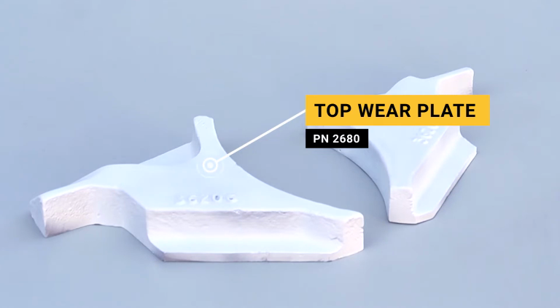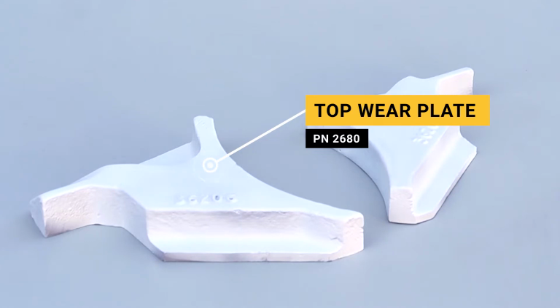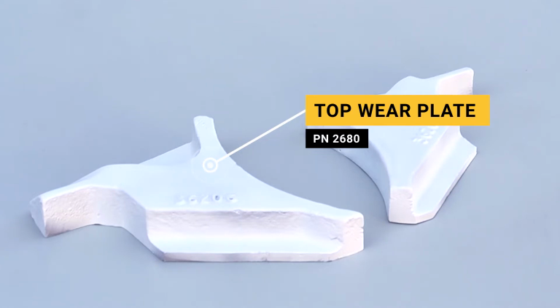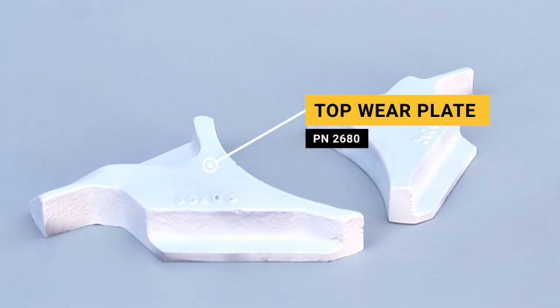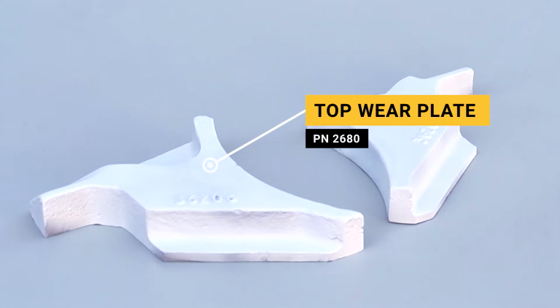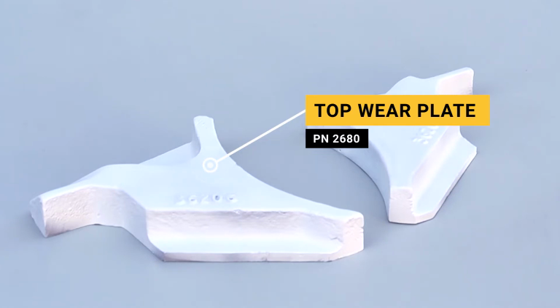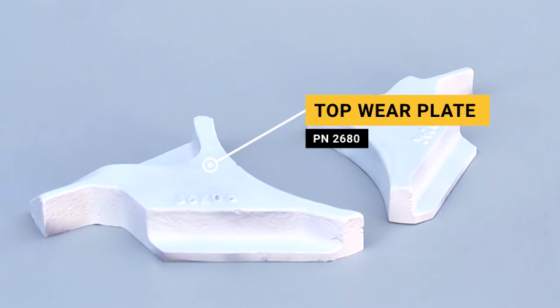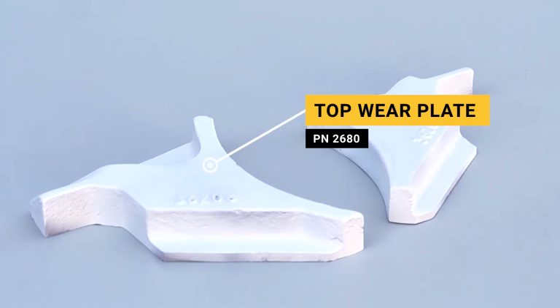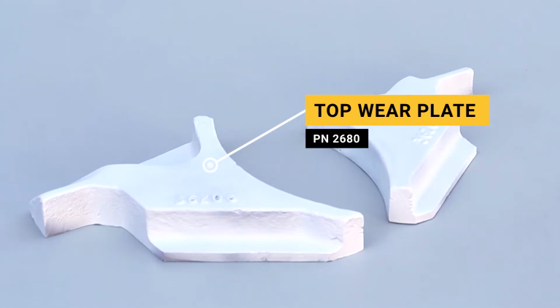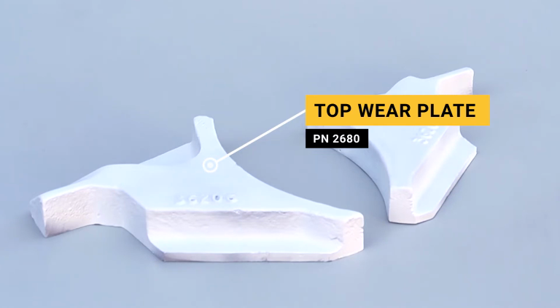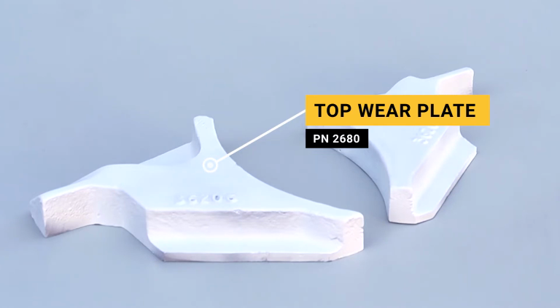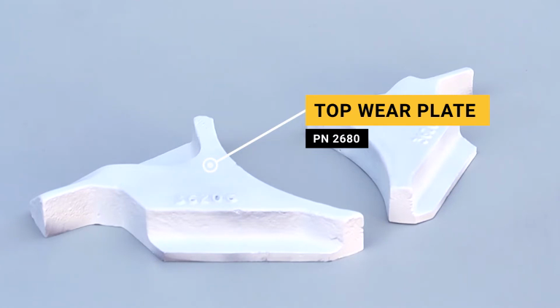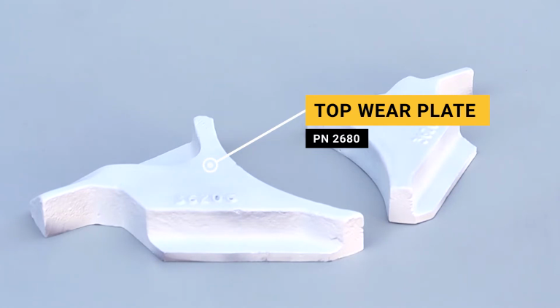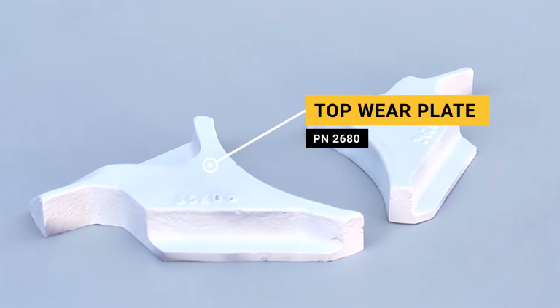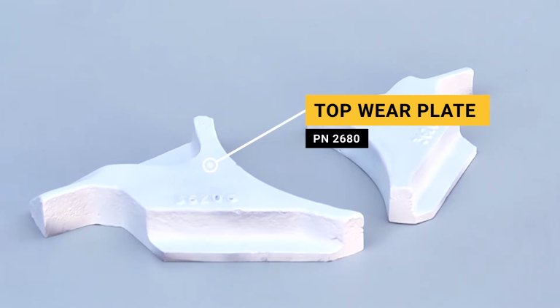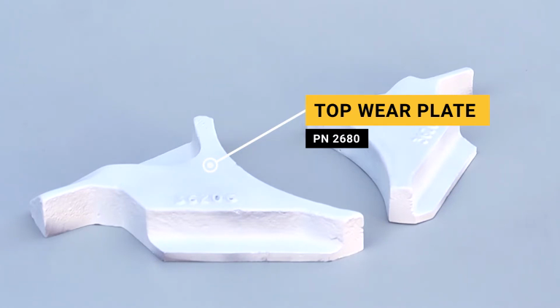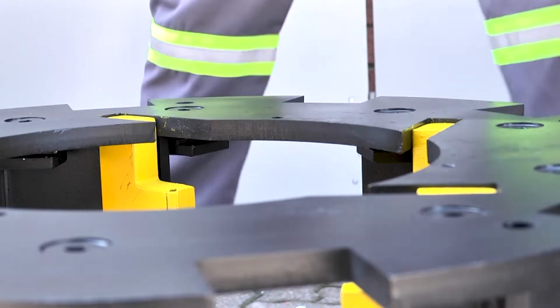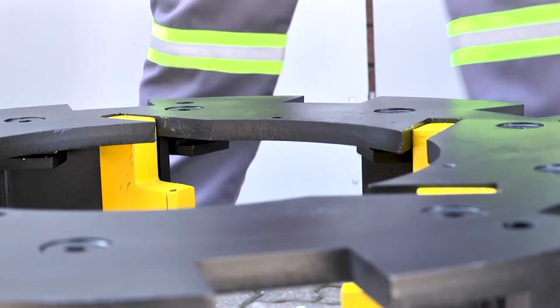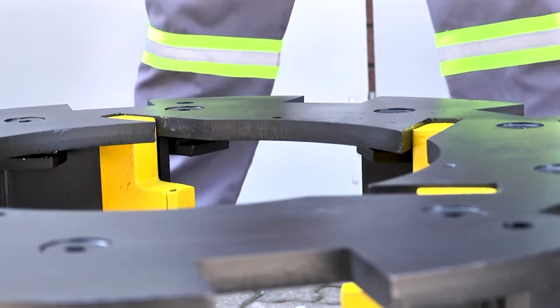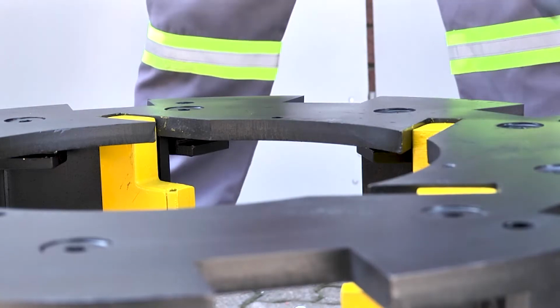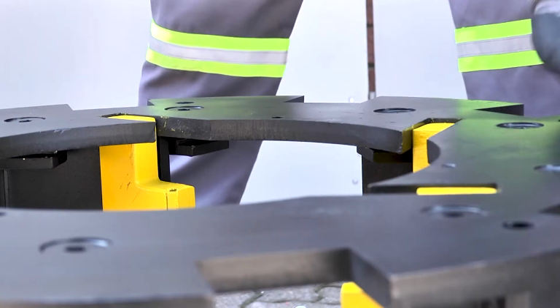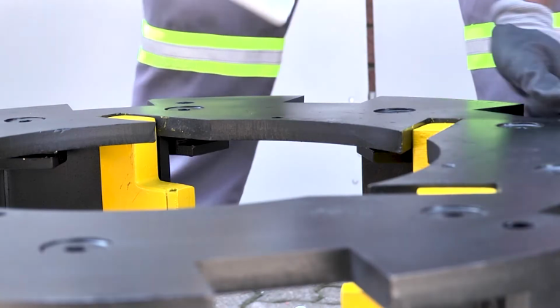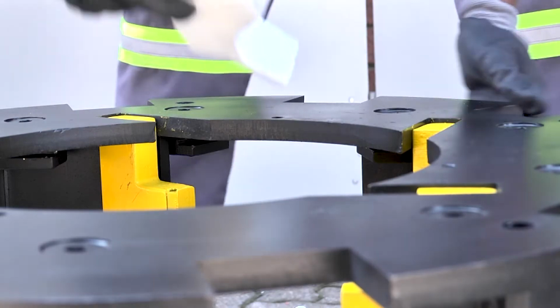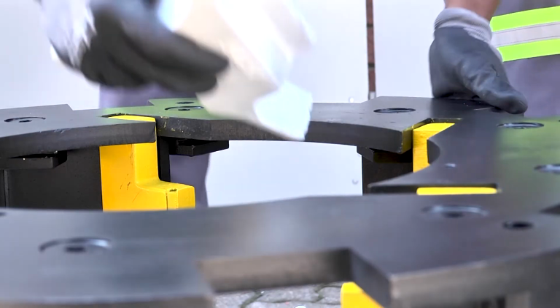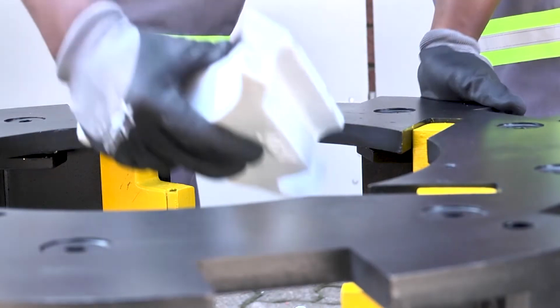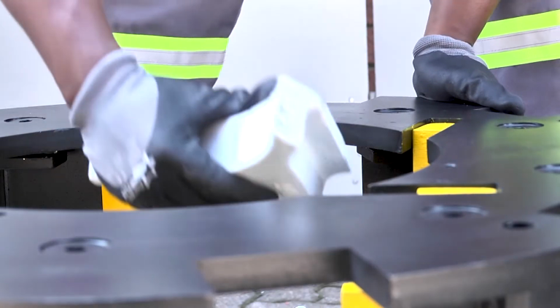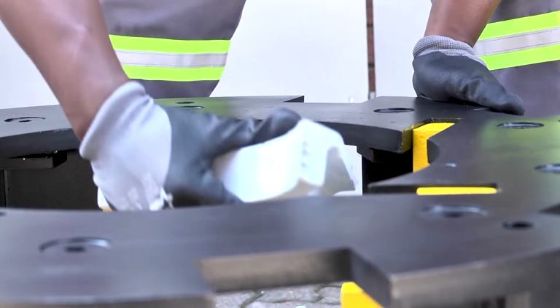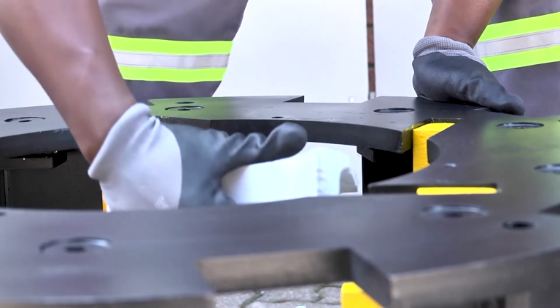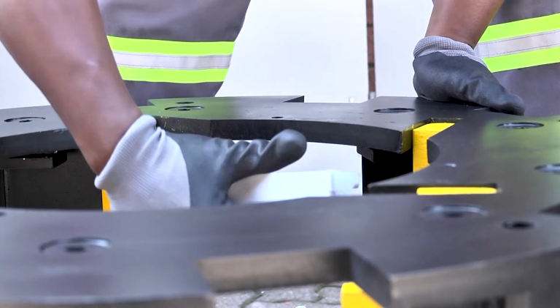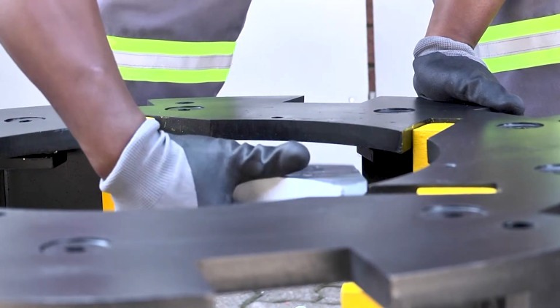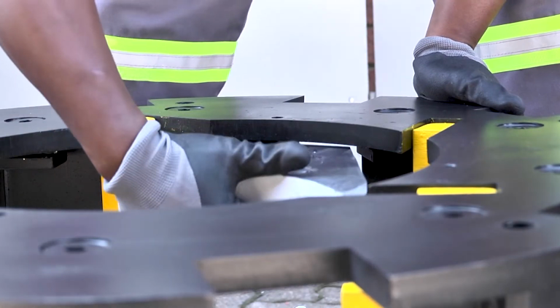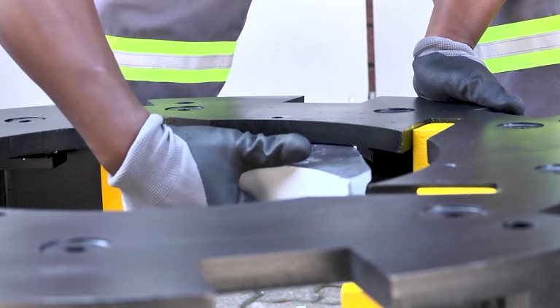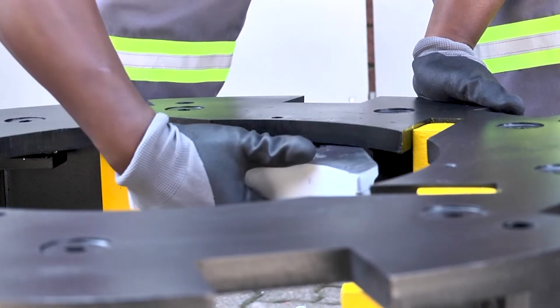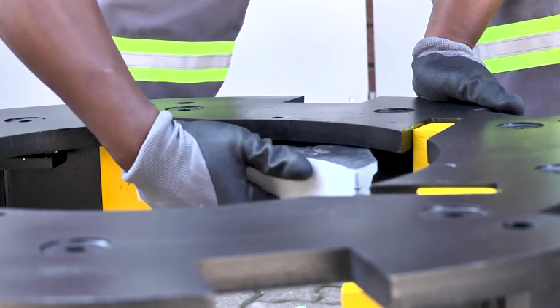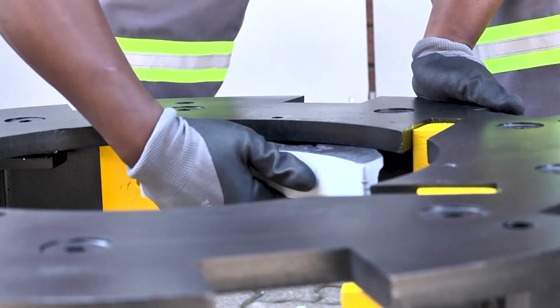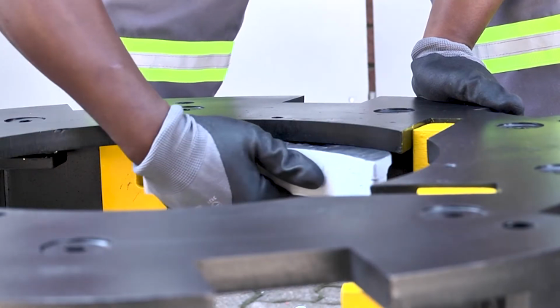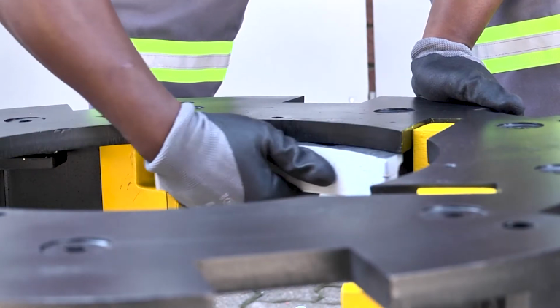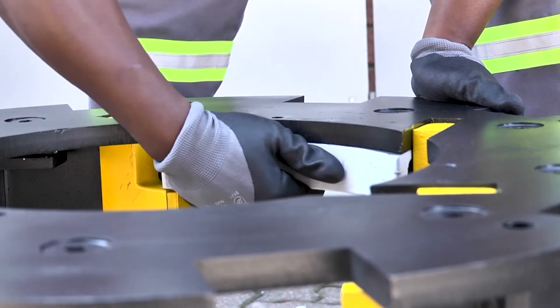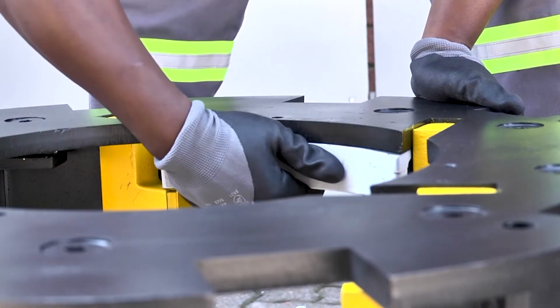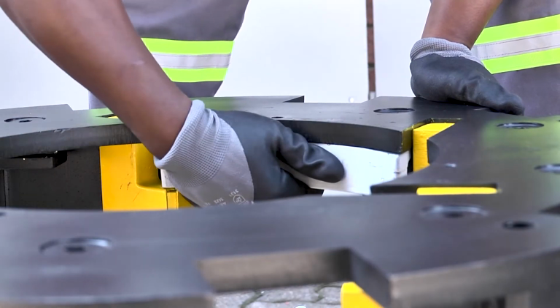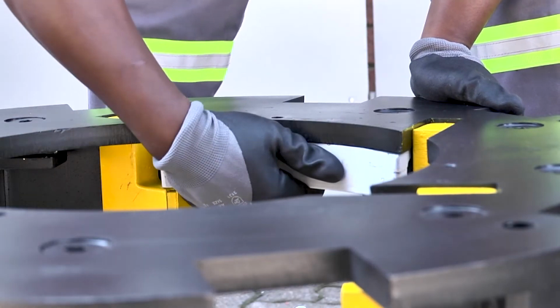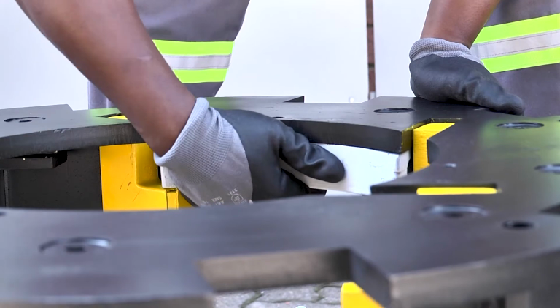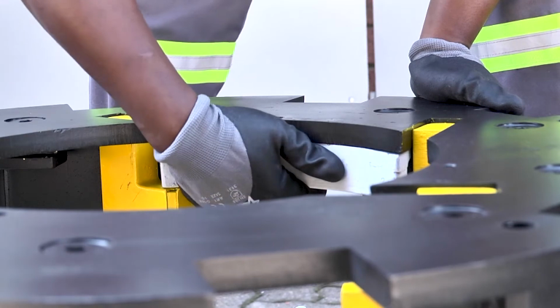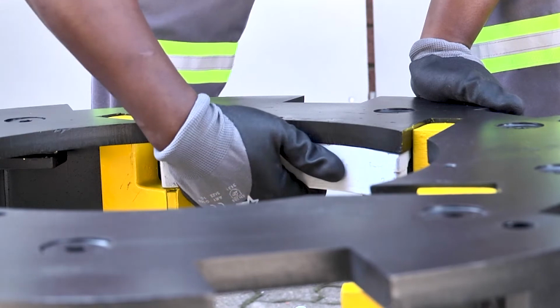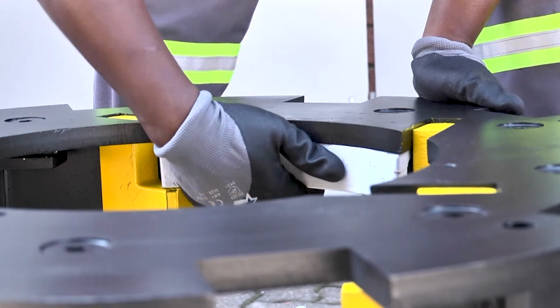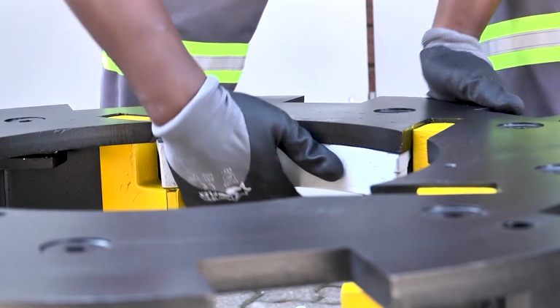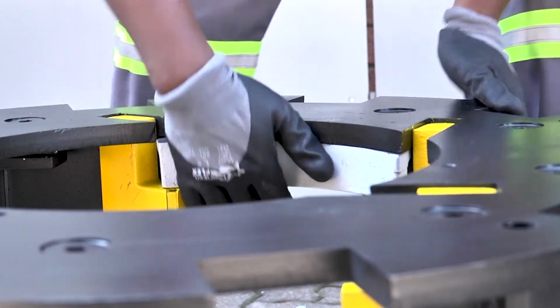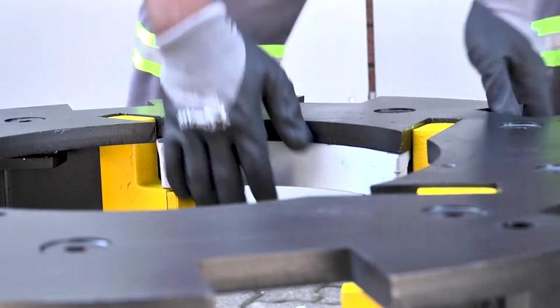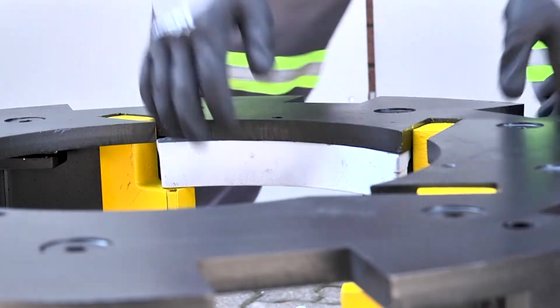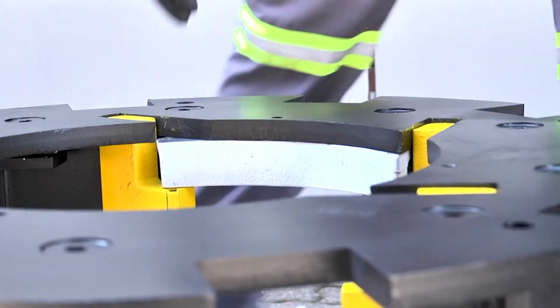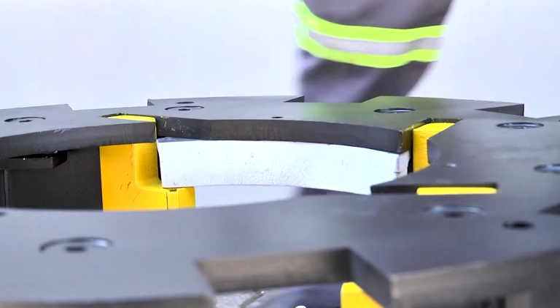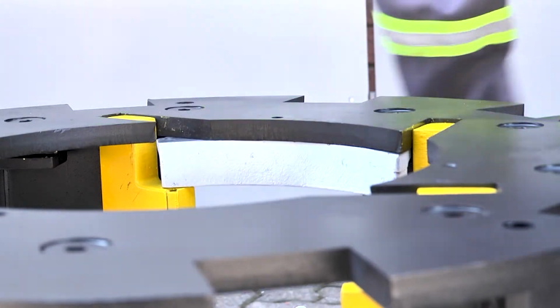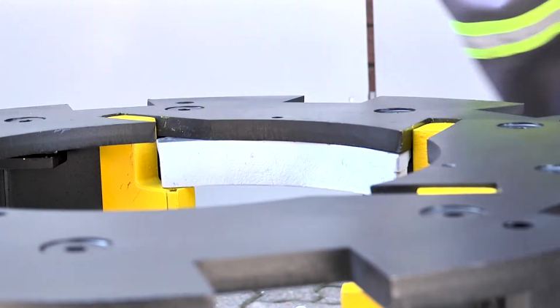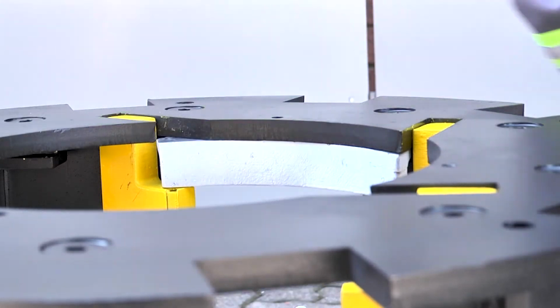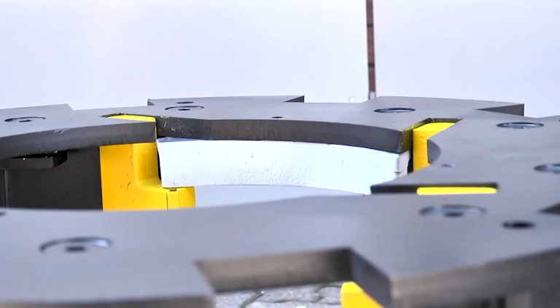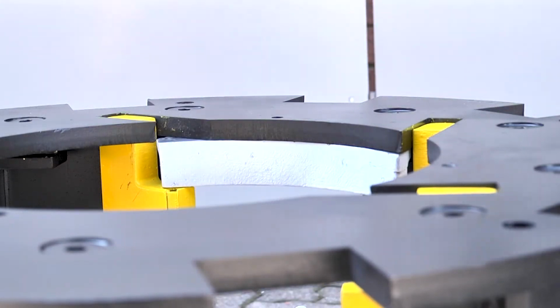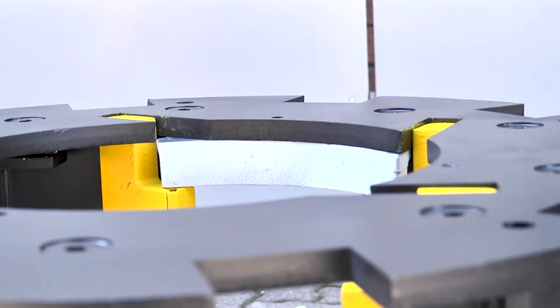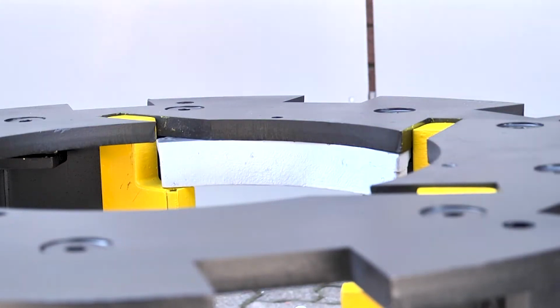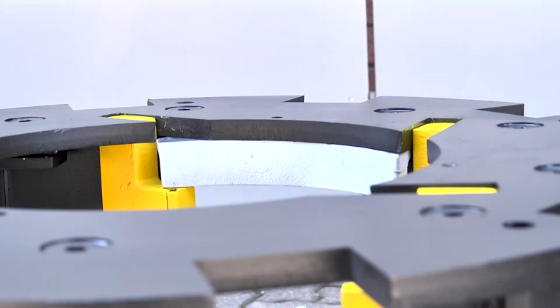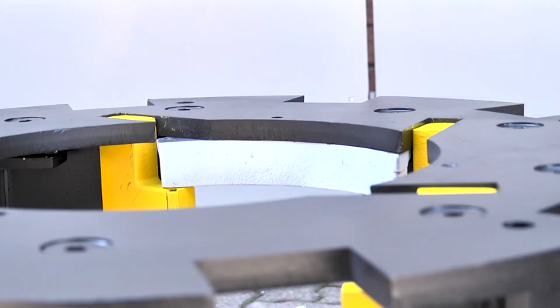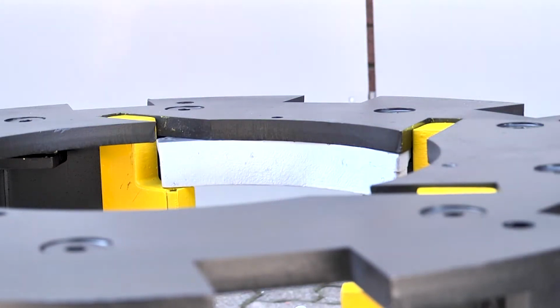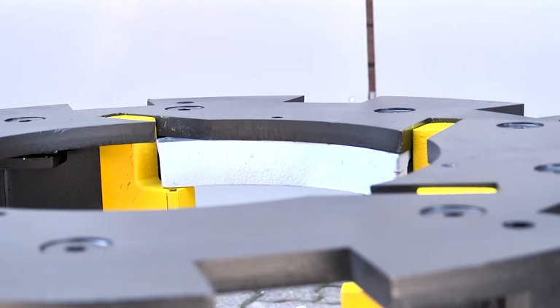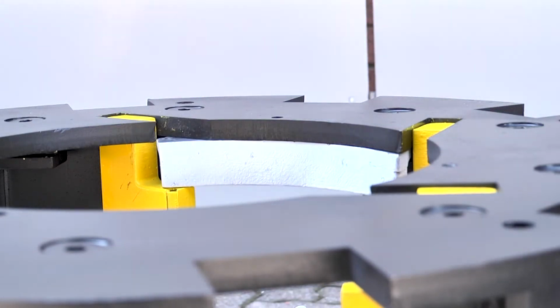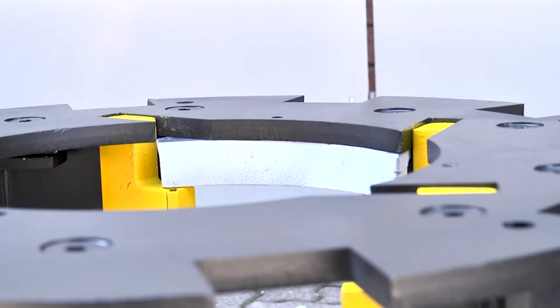Follow up by slotting the top wear plates in the spaces provided on the rotor between the trail plates.